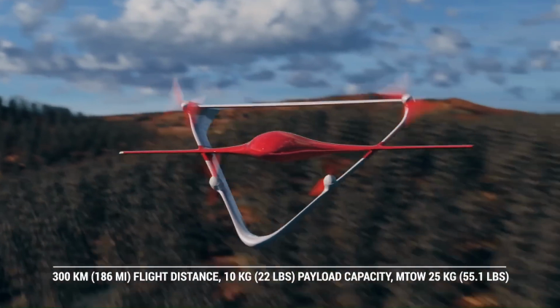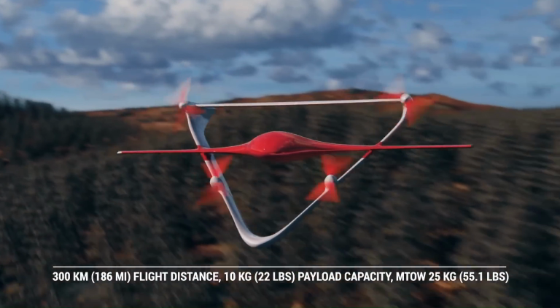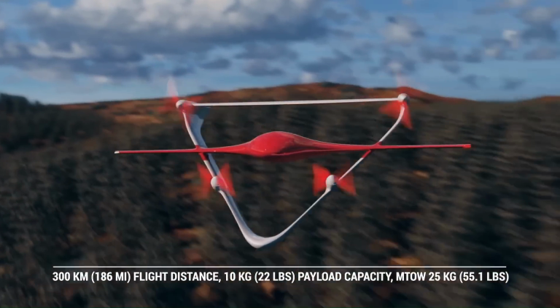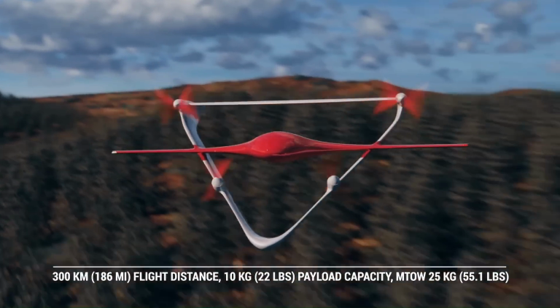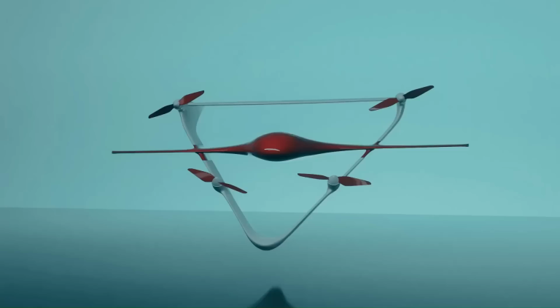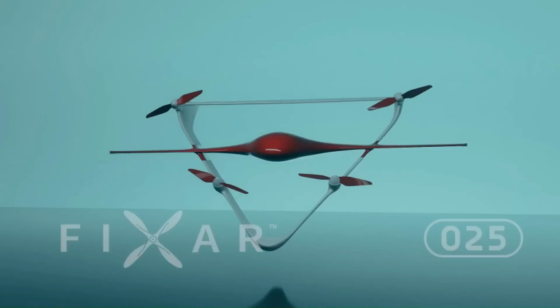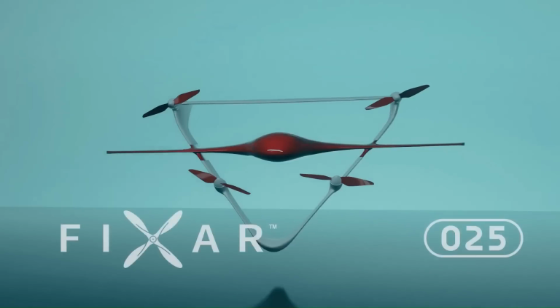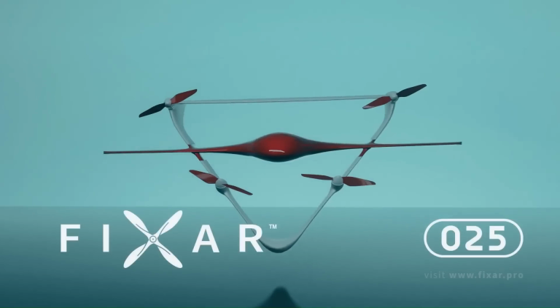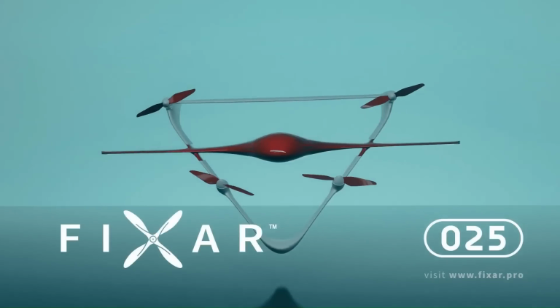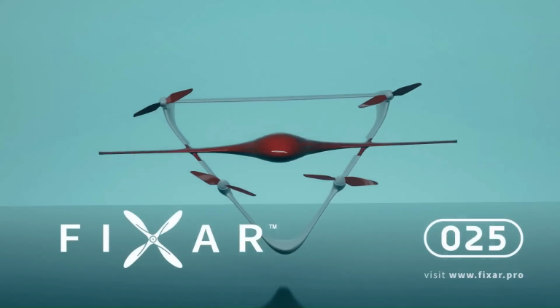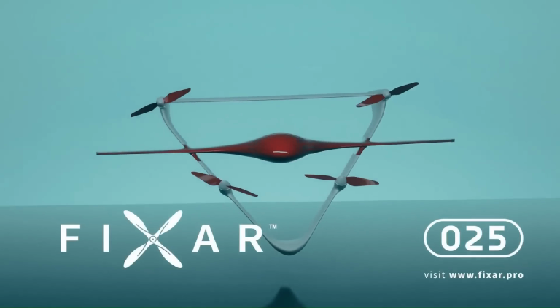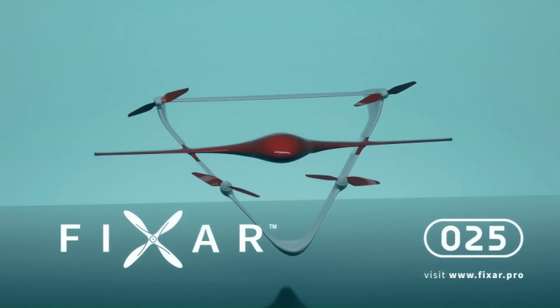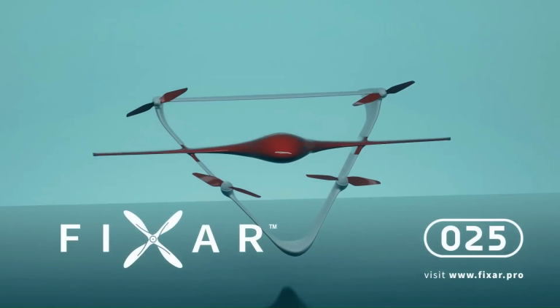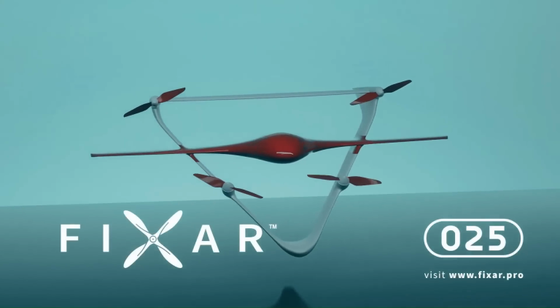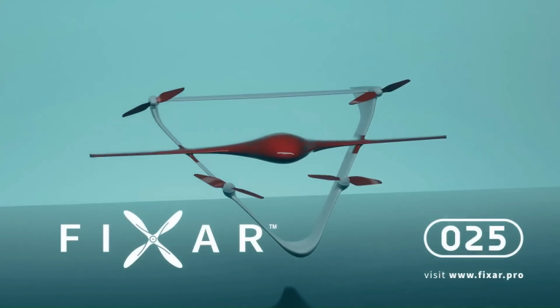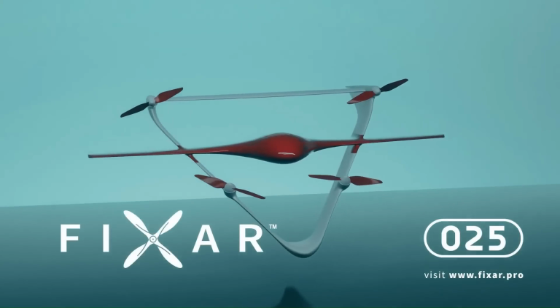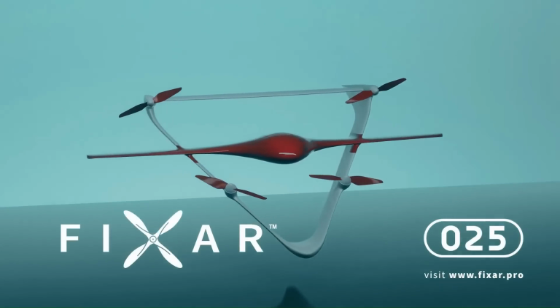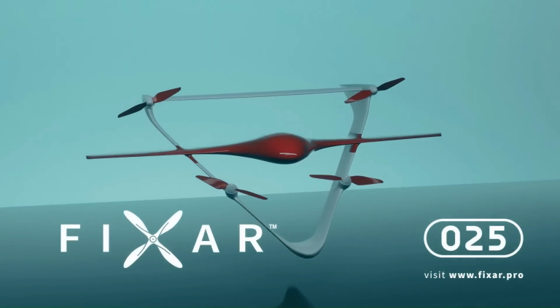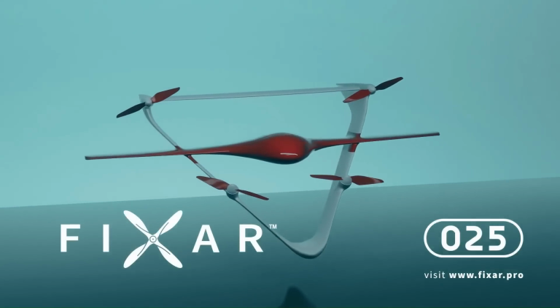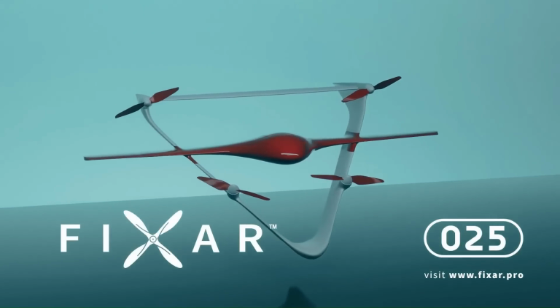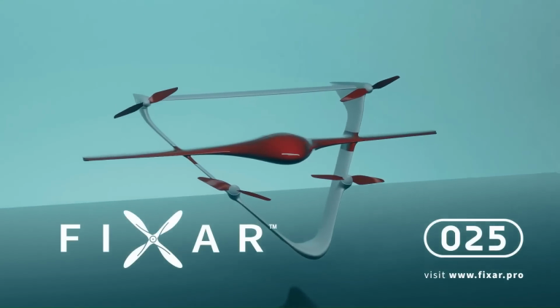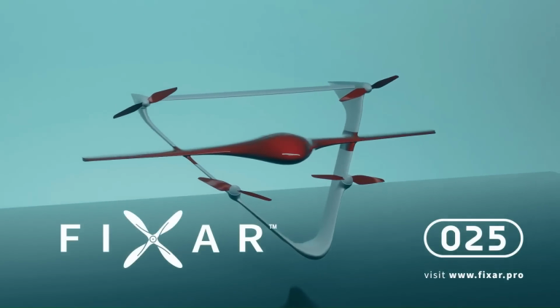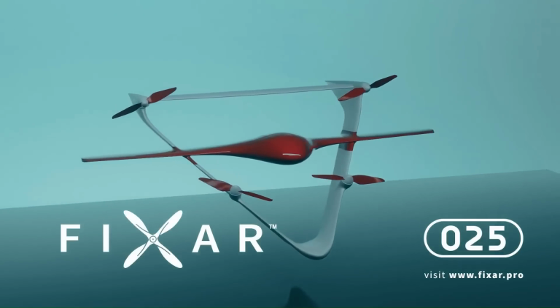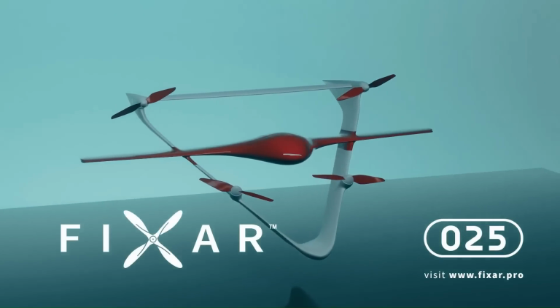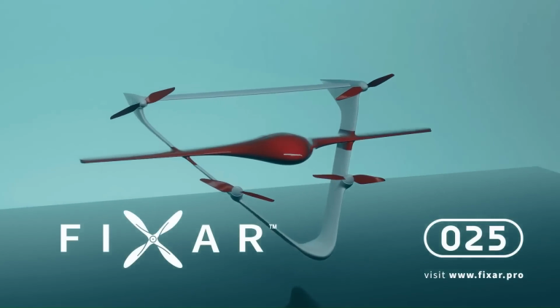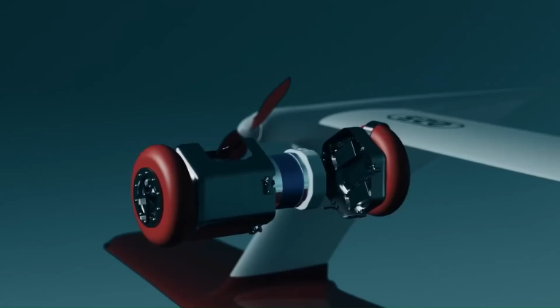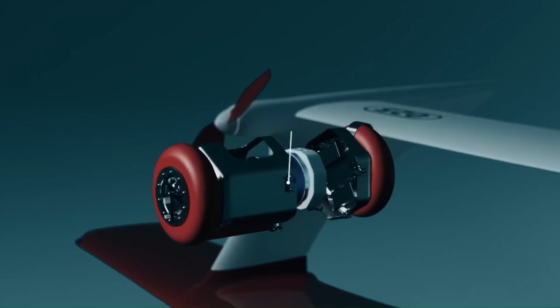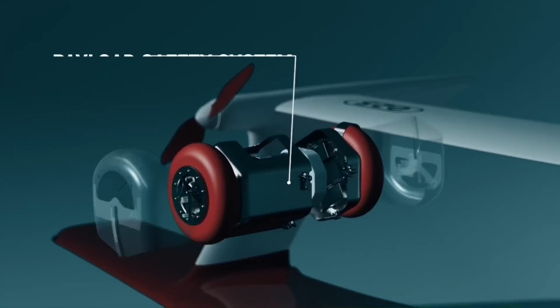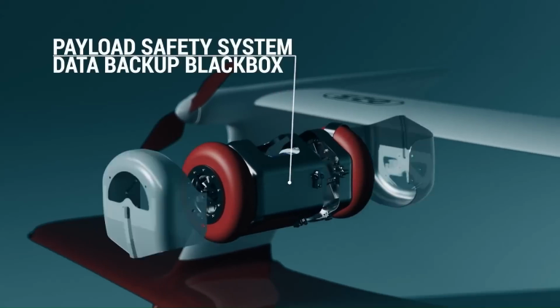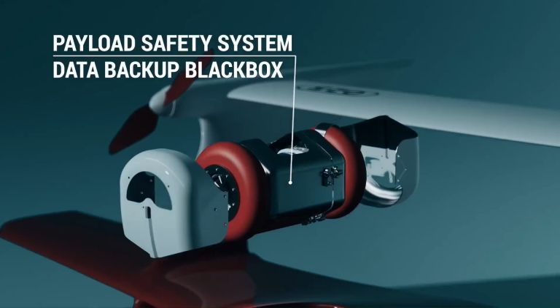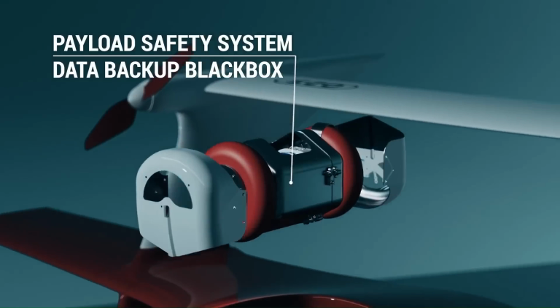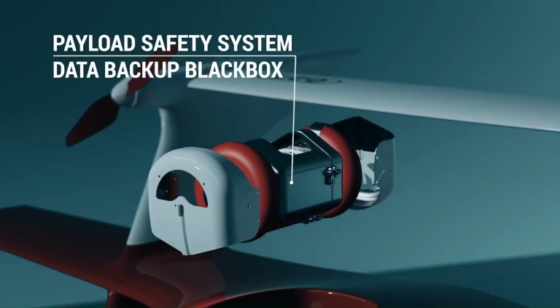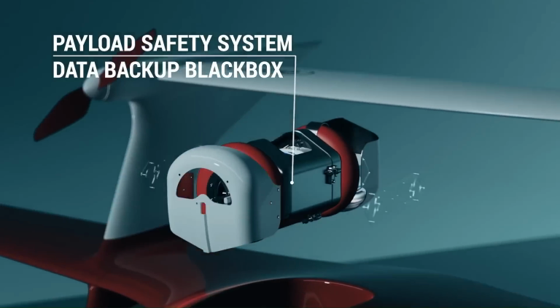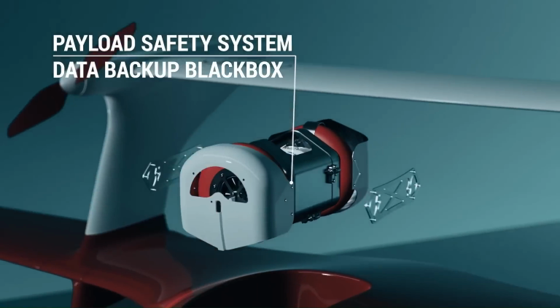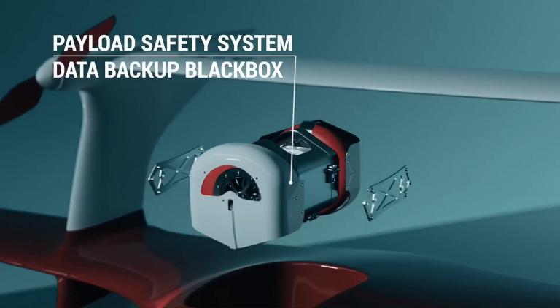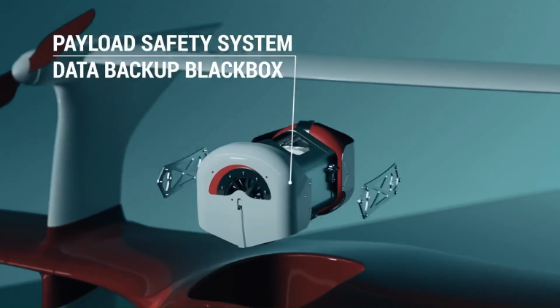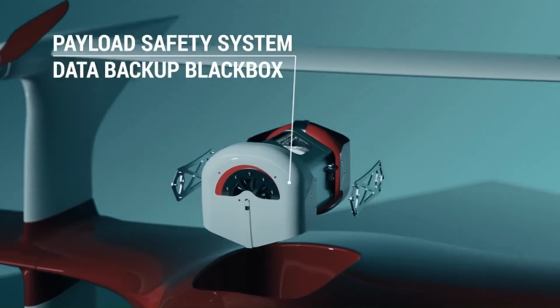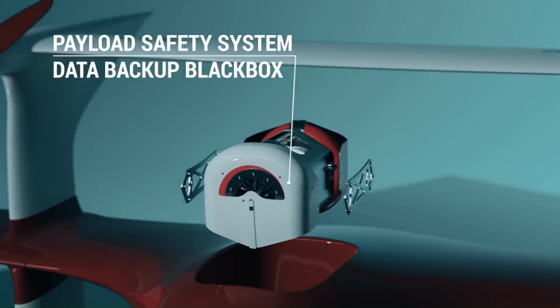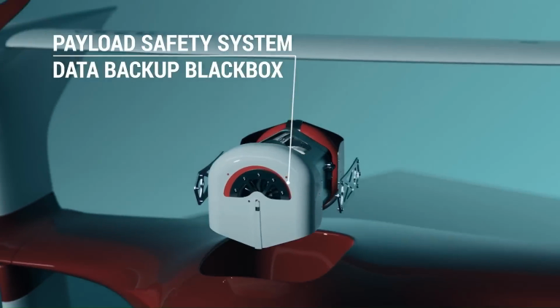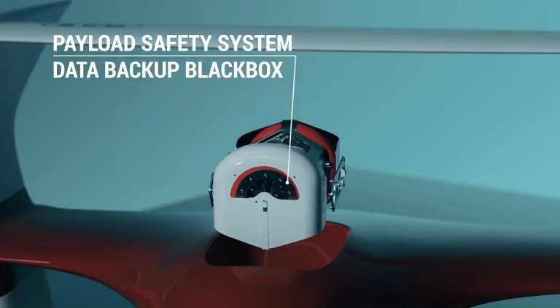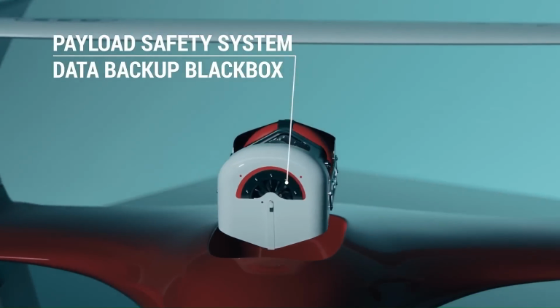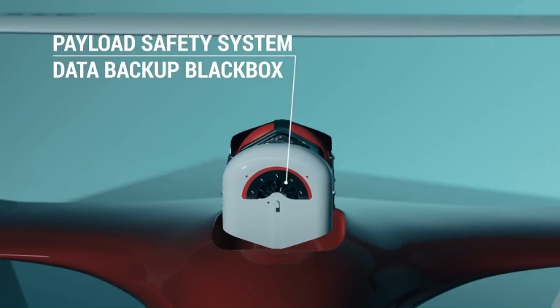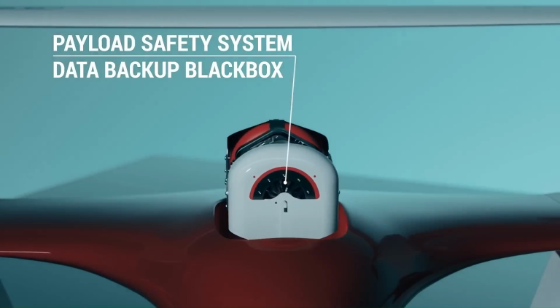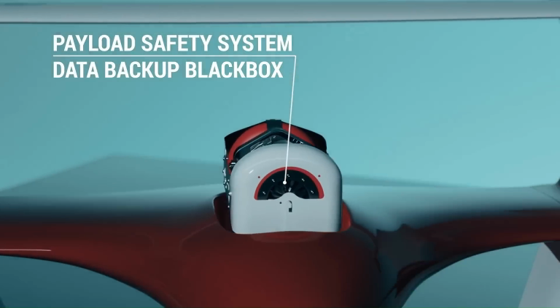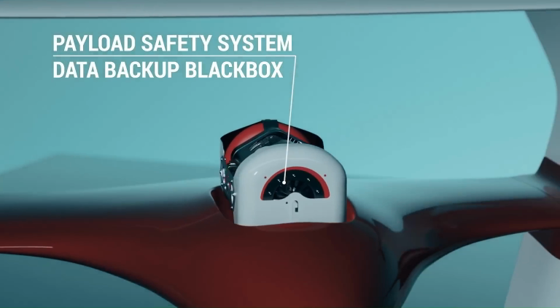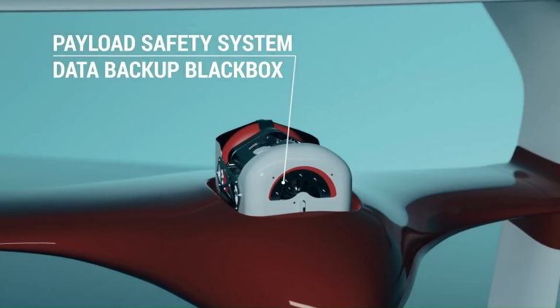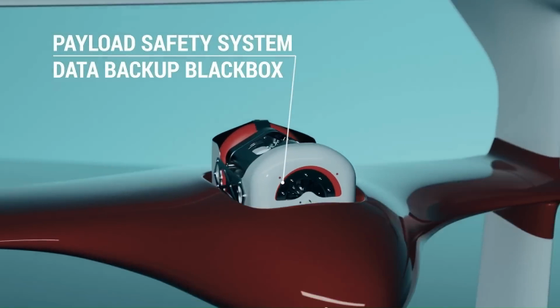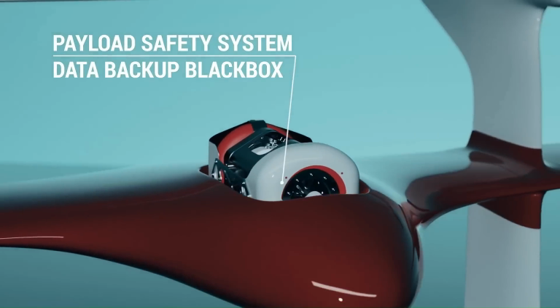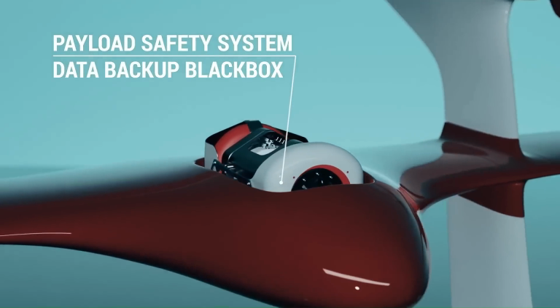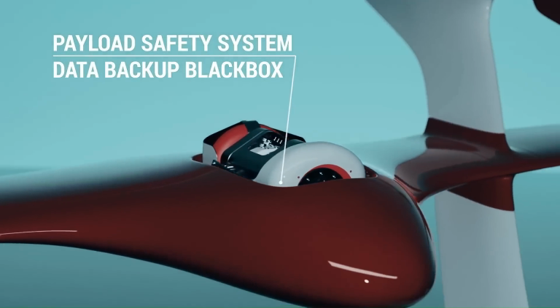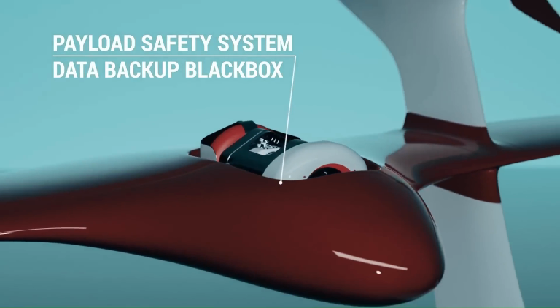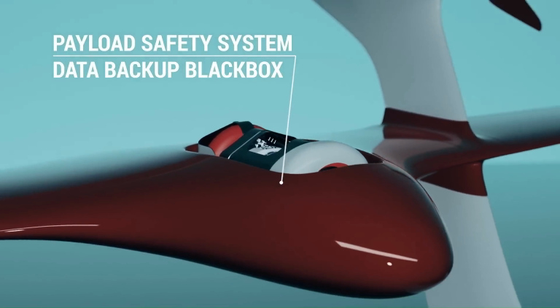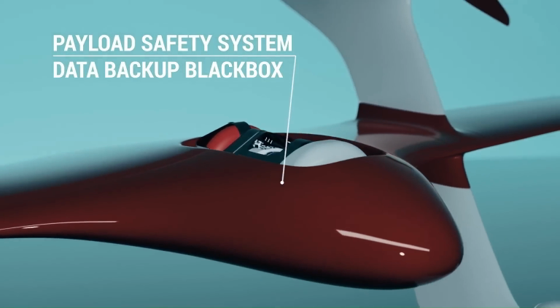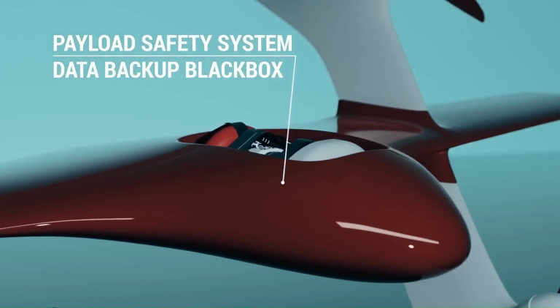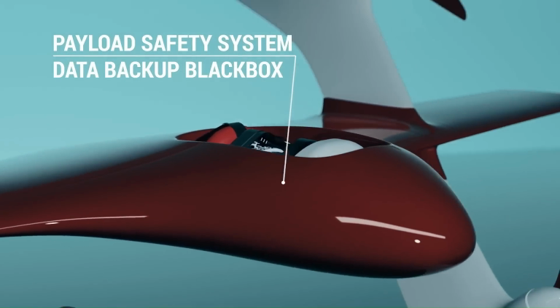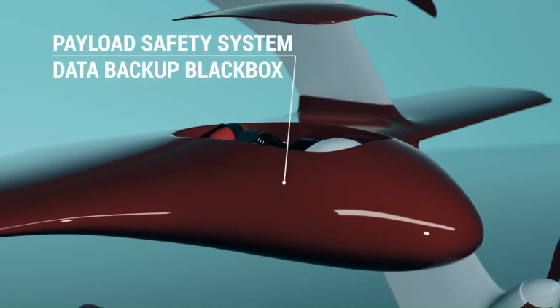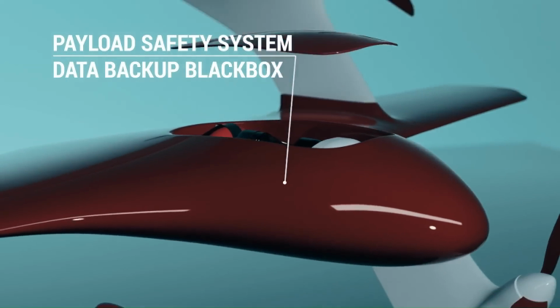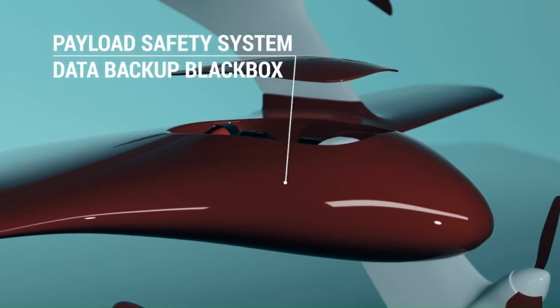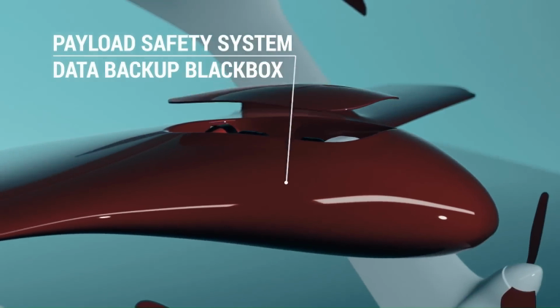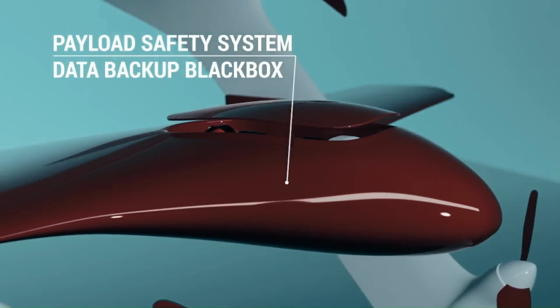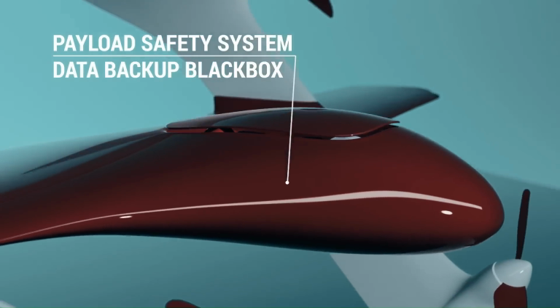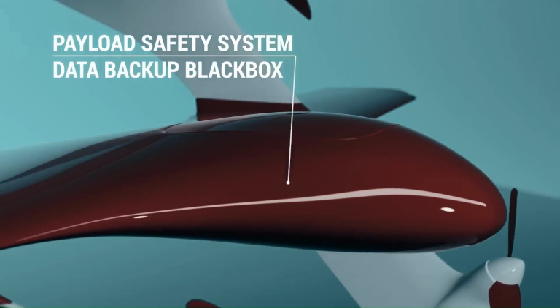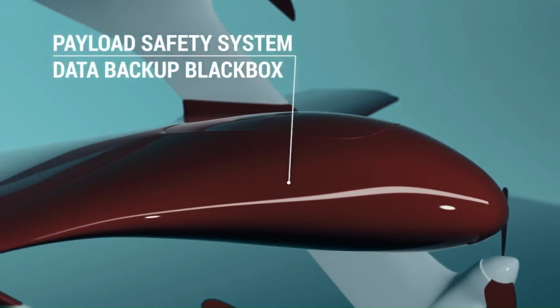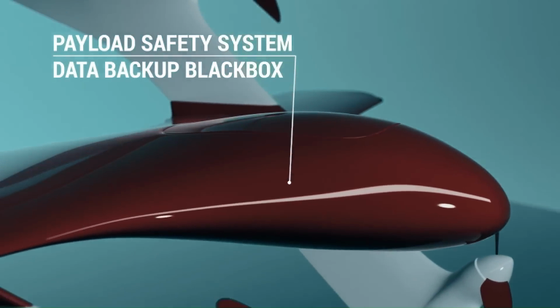The Fixer 025 is currently available for purchase. The price starts at €60,000.